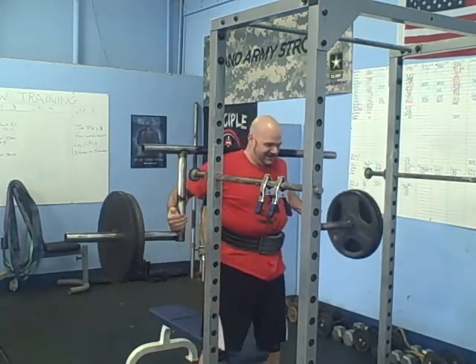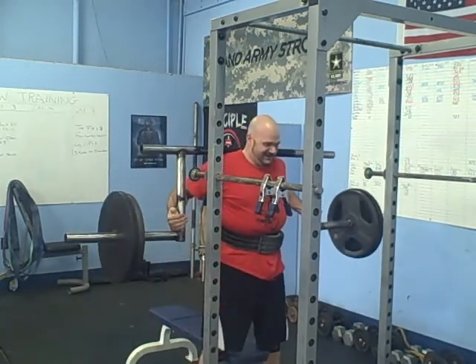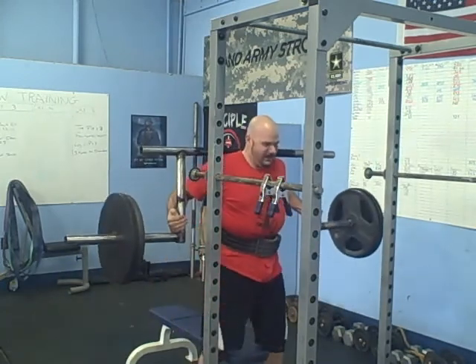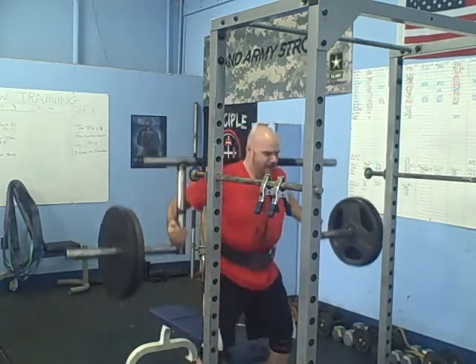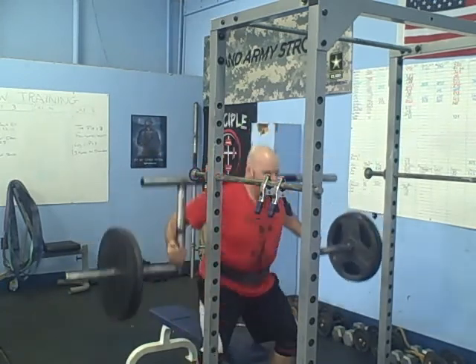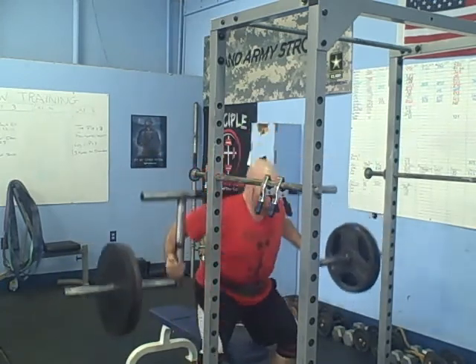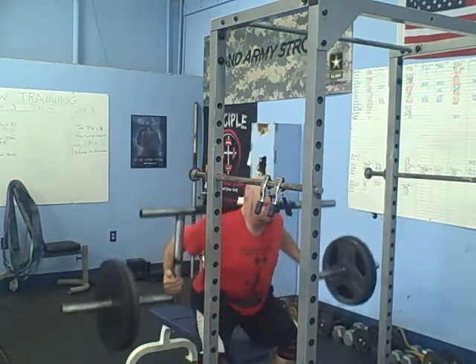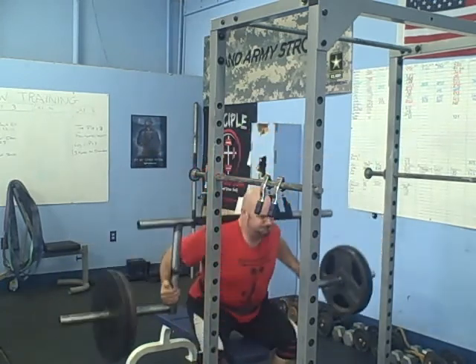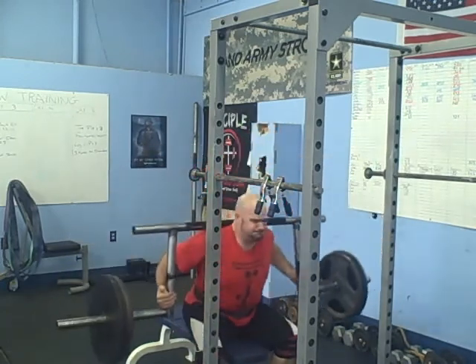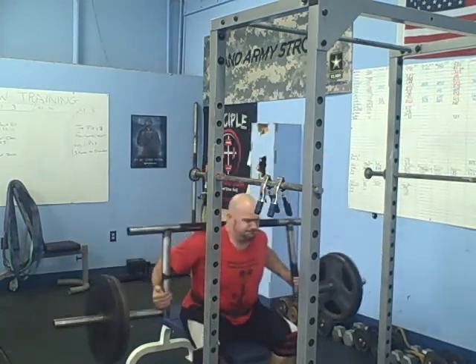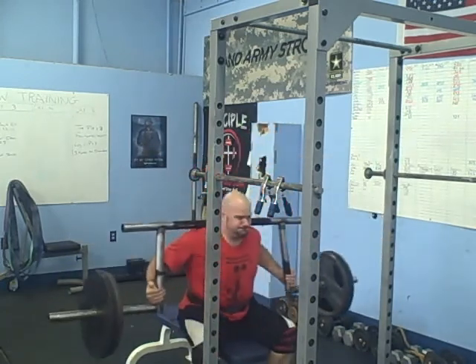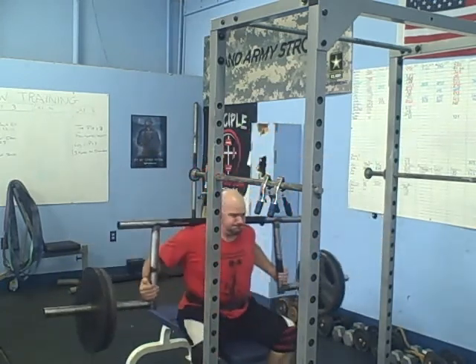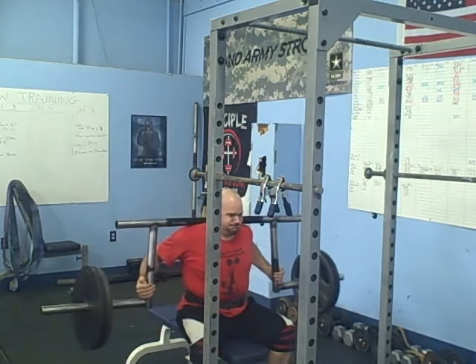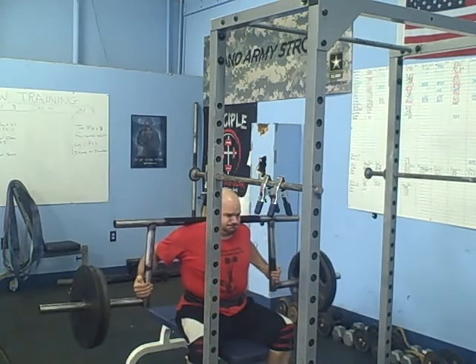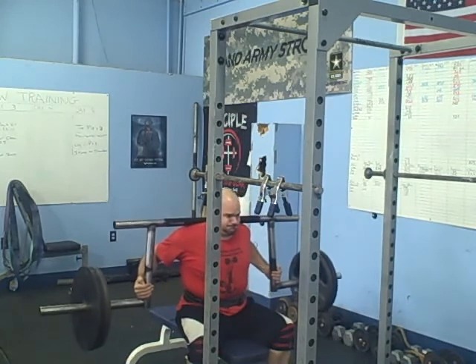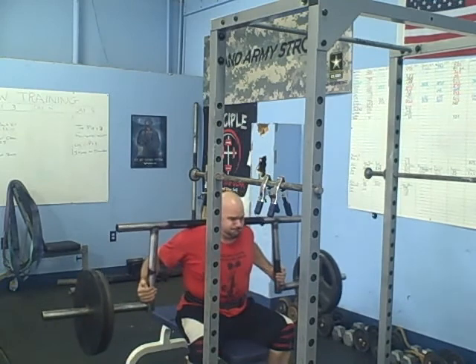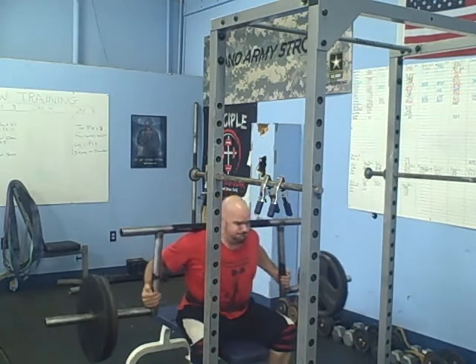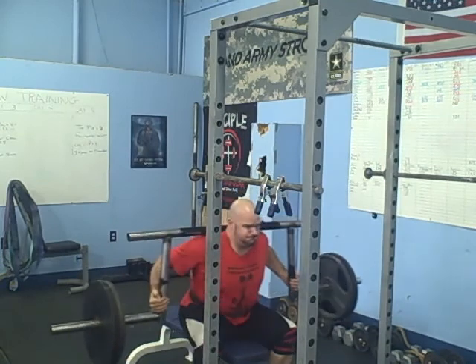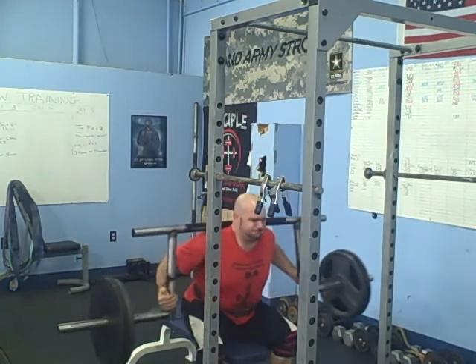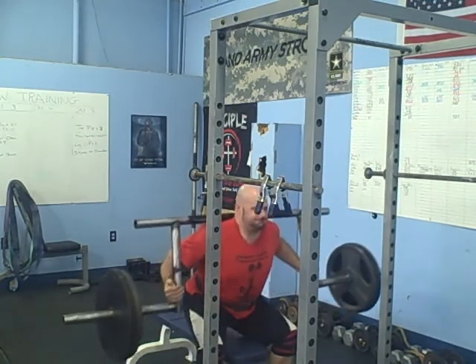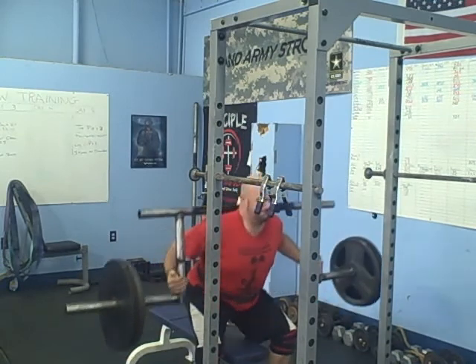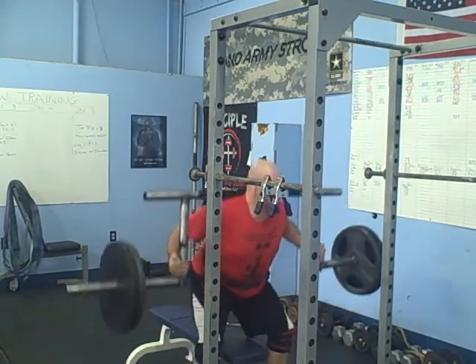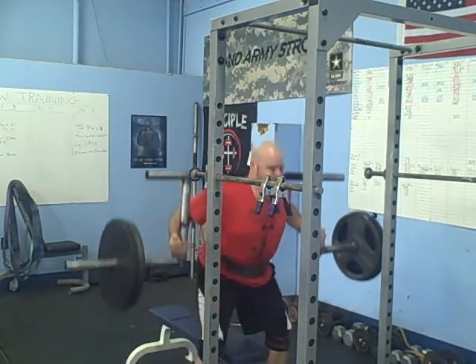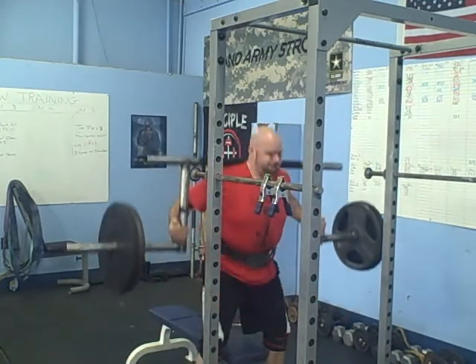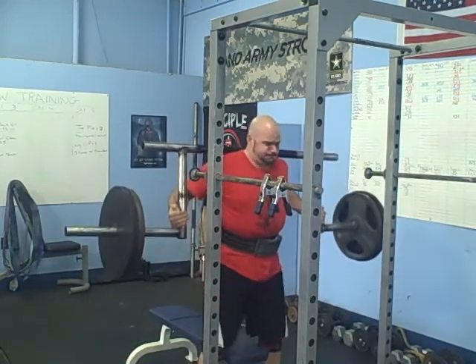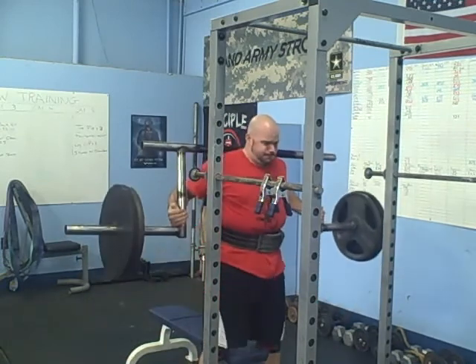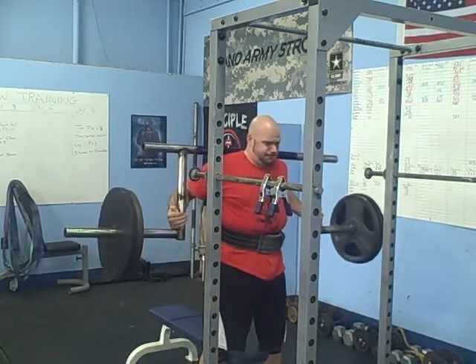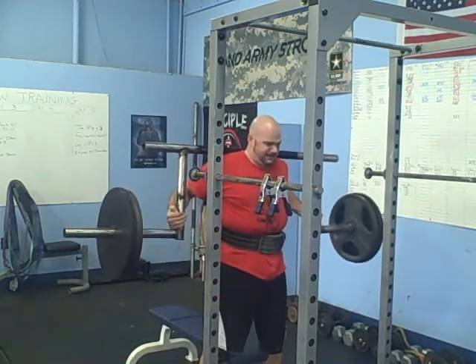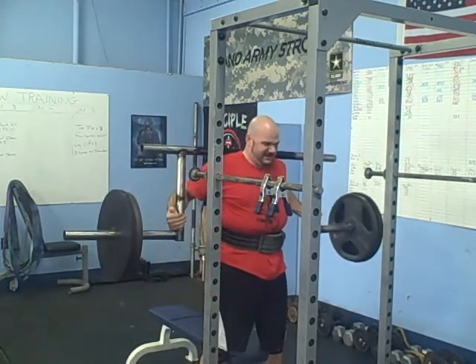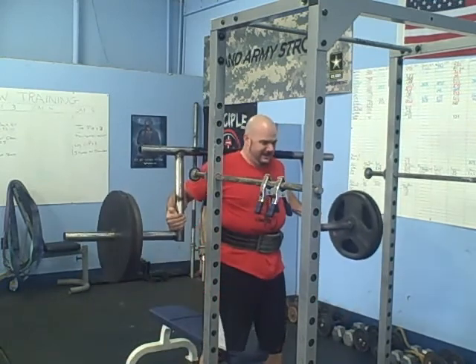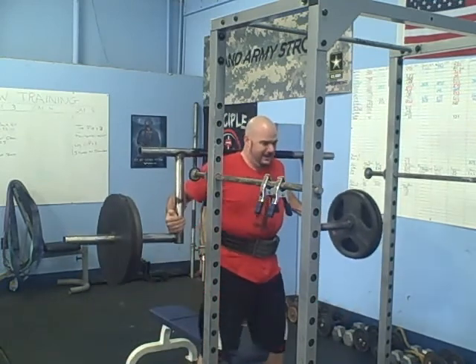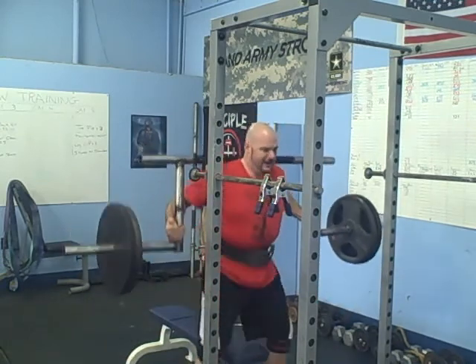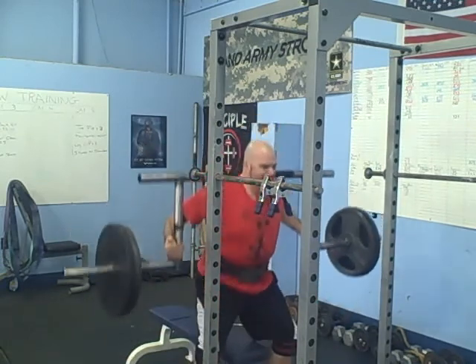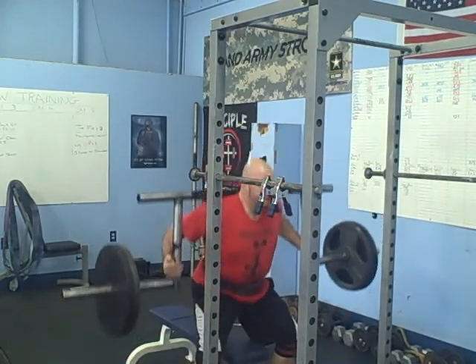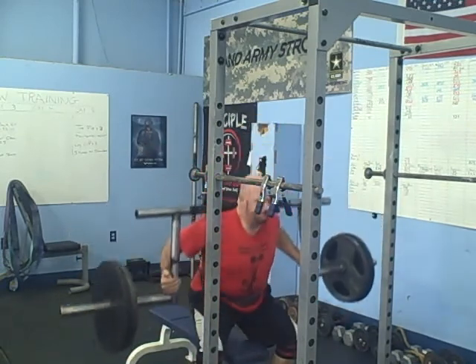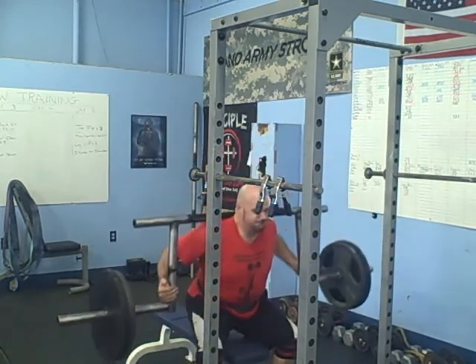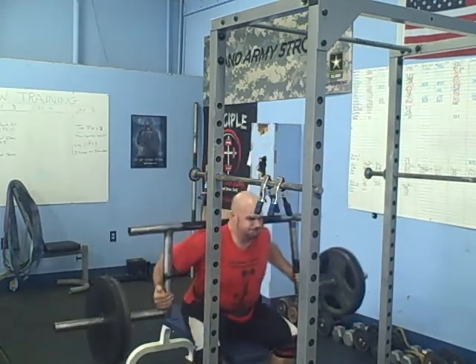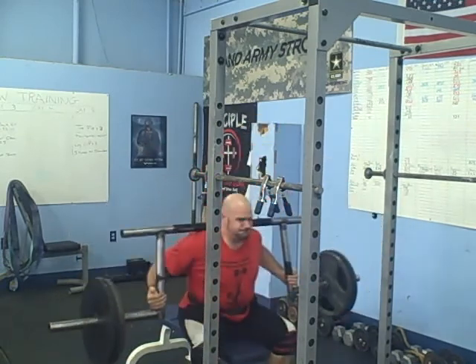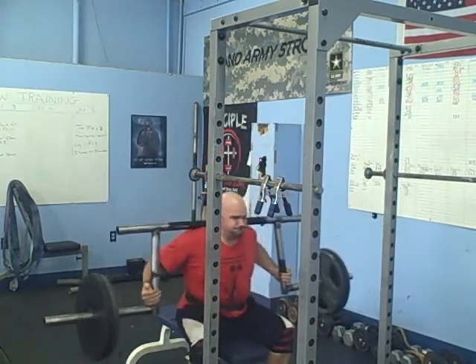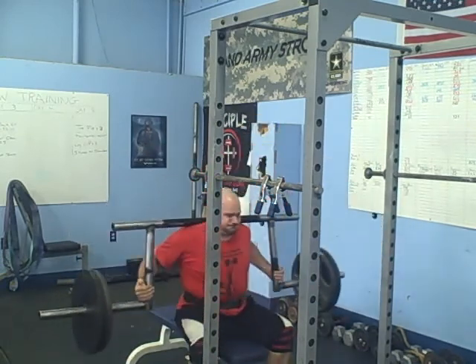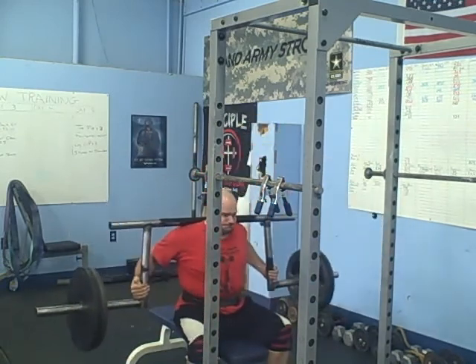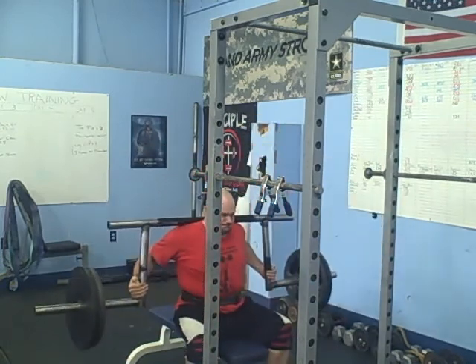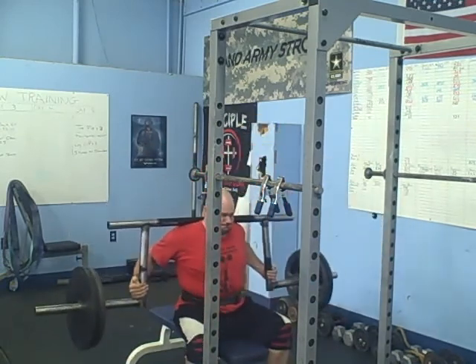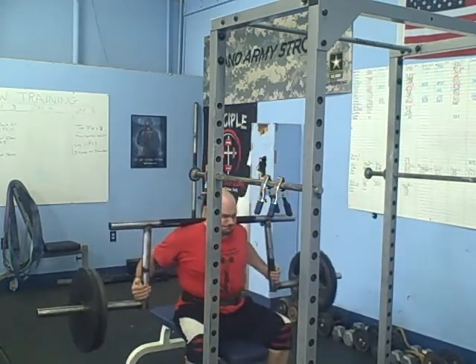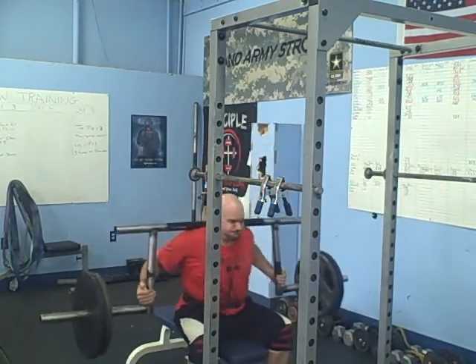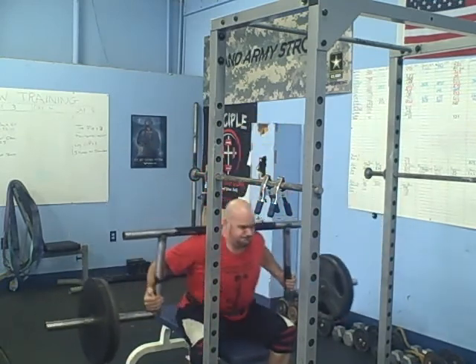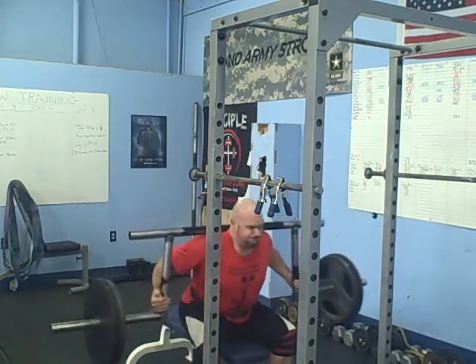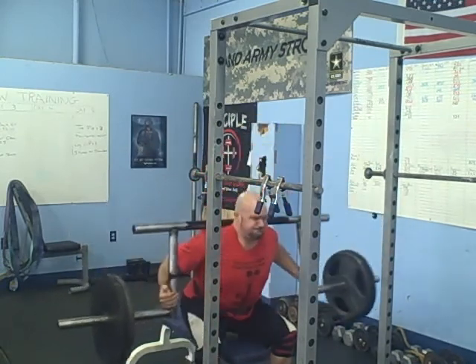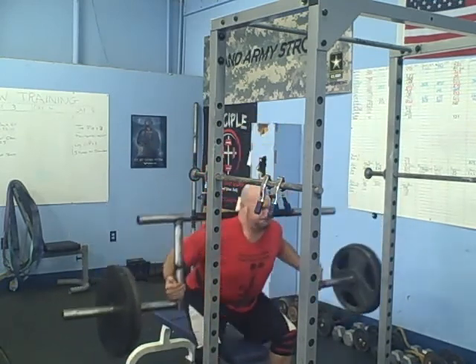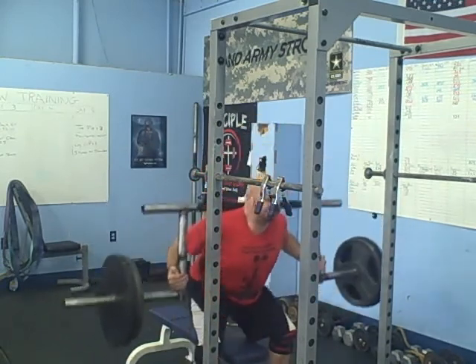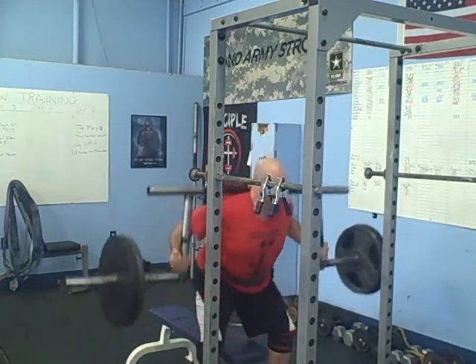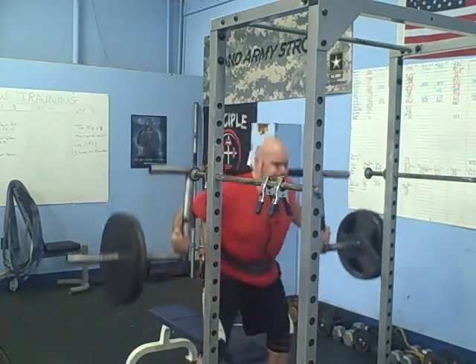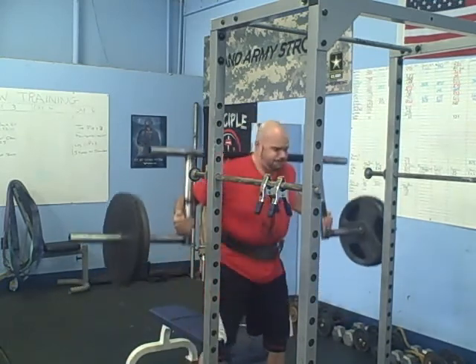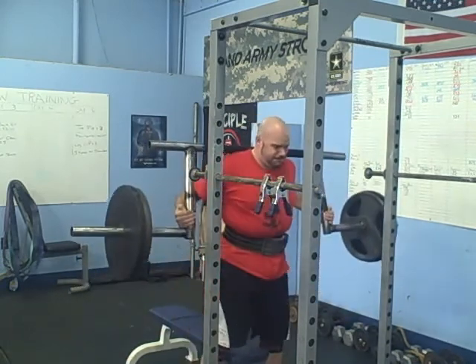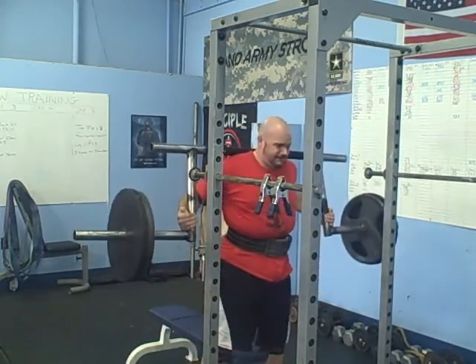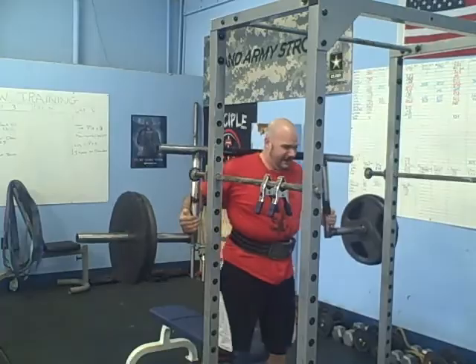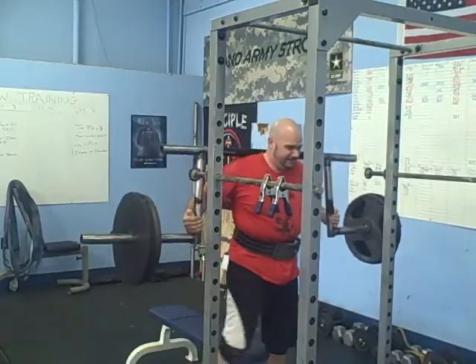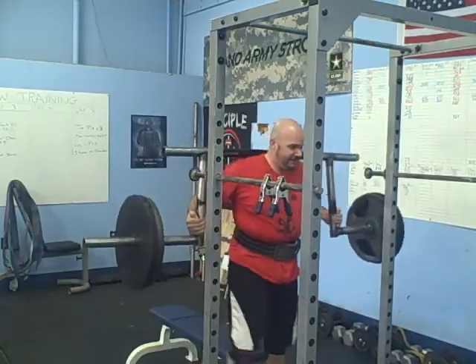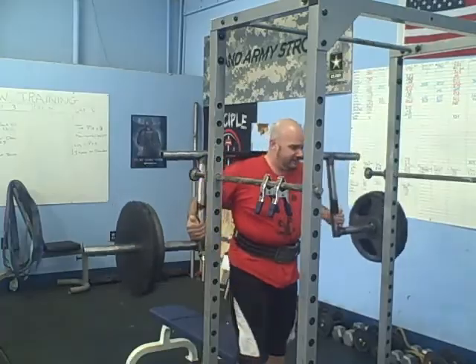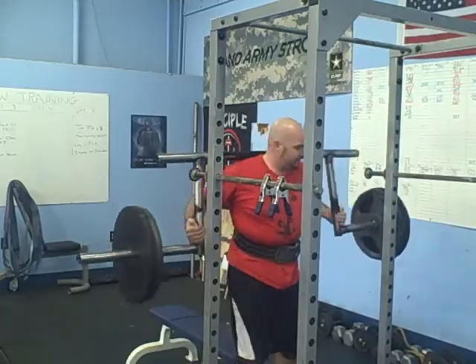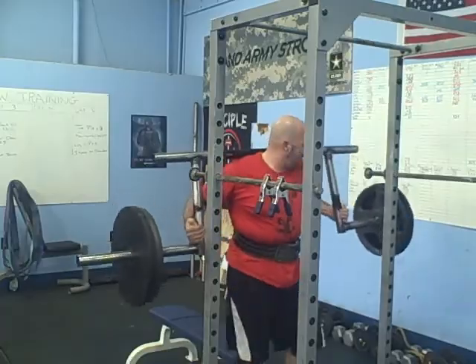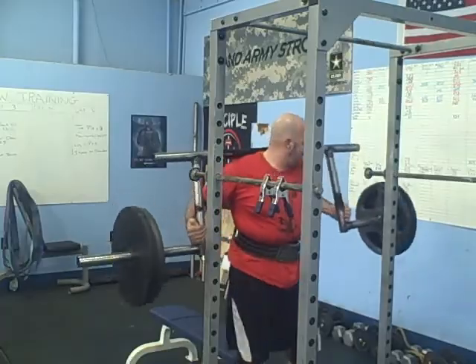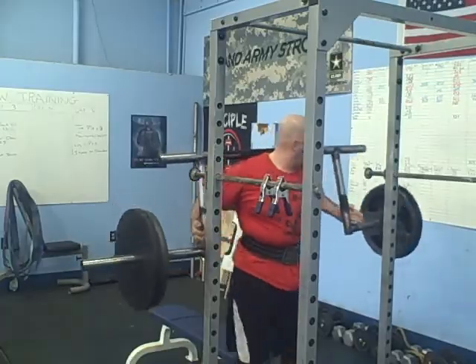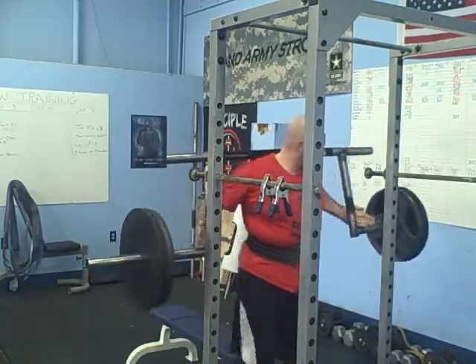It looks like there's some stability stuff going on with that bar too. I love this bar.